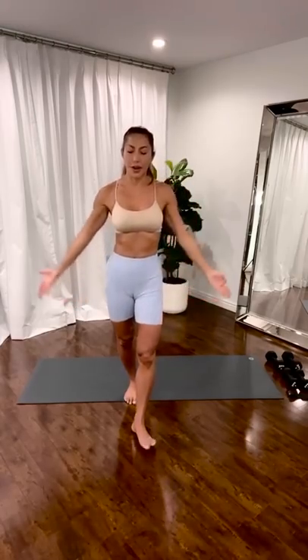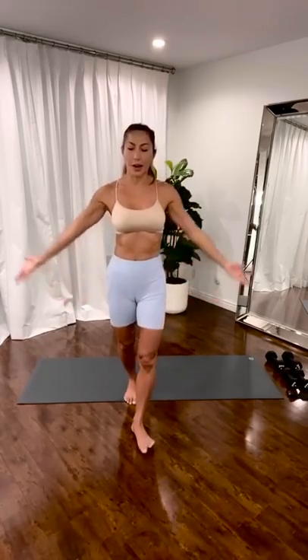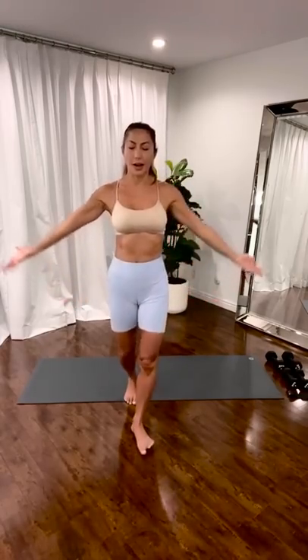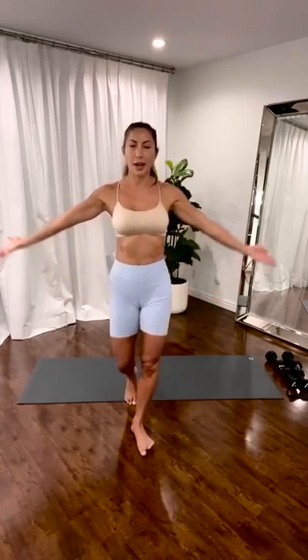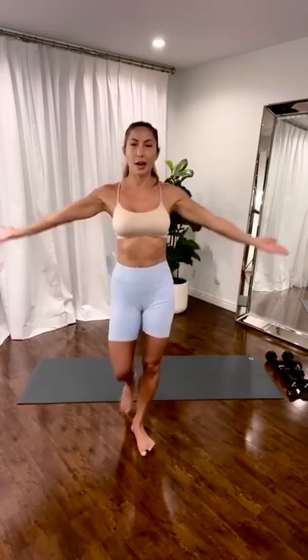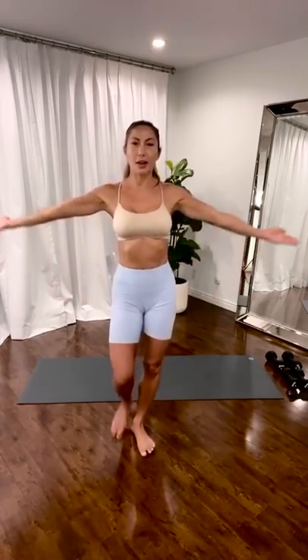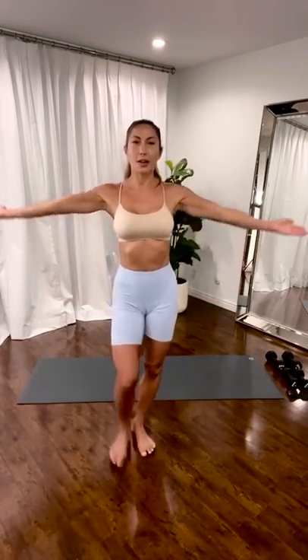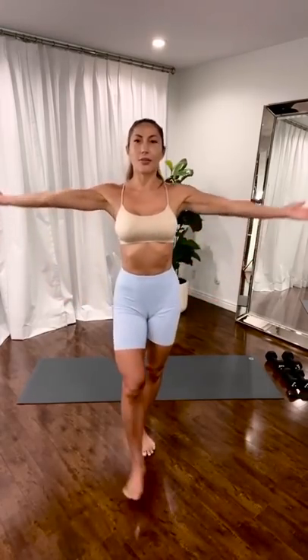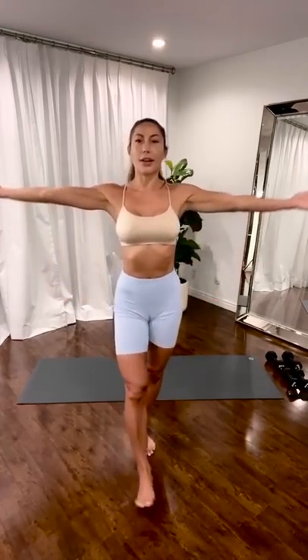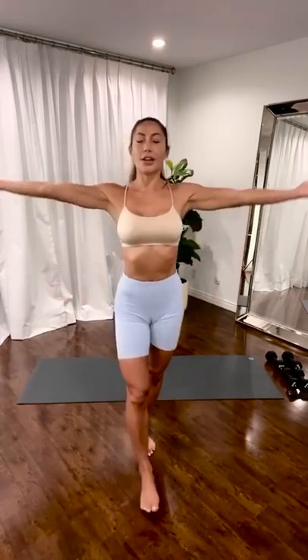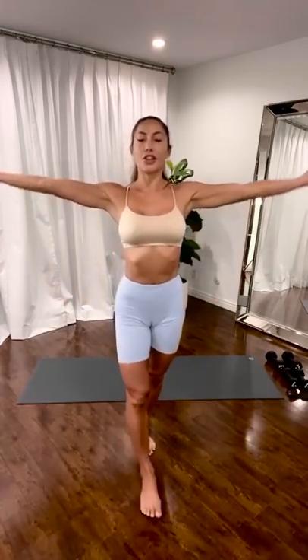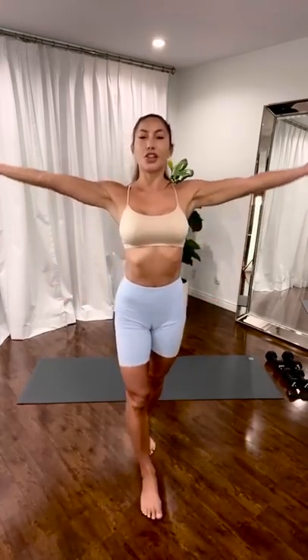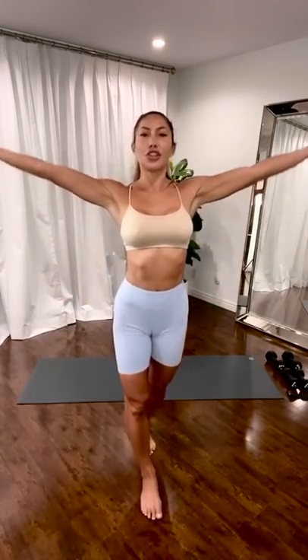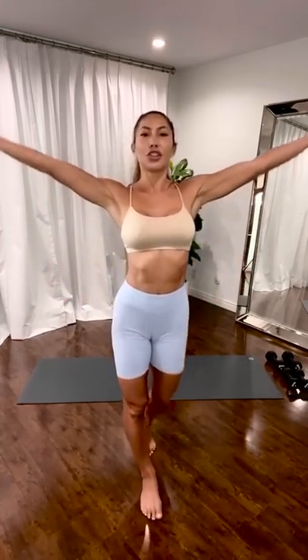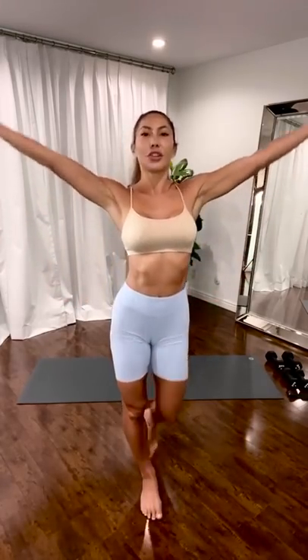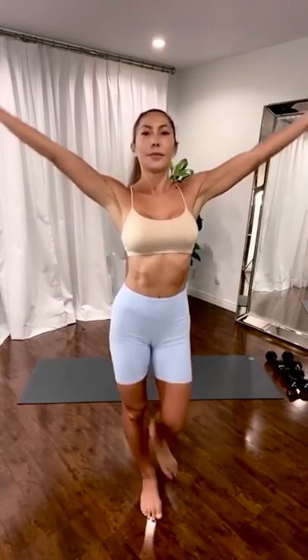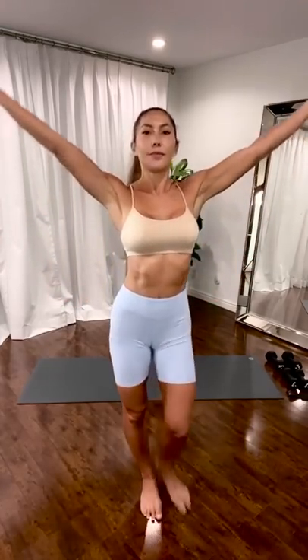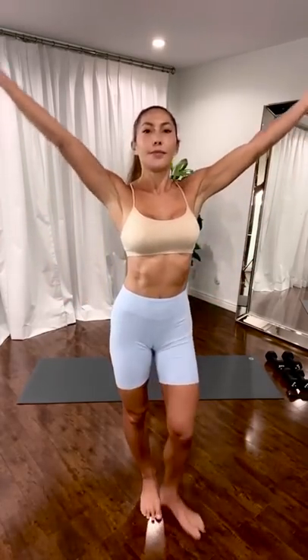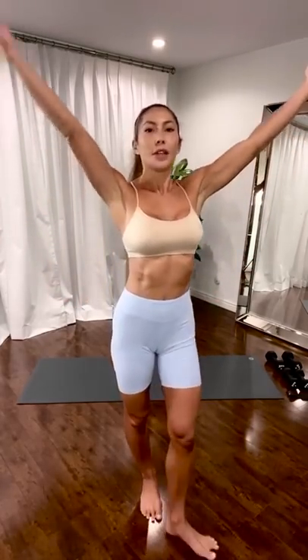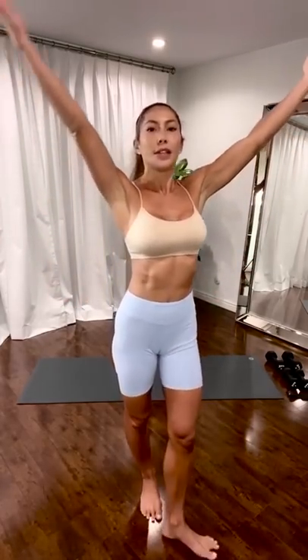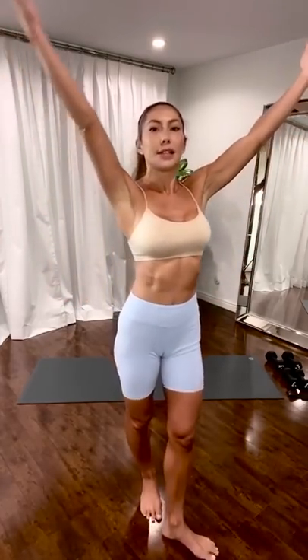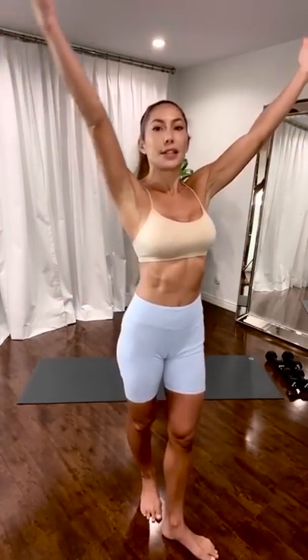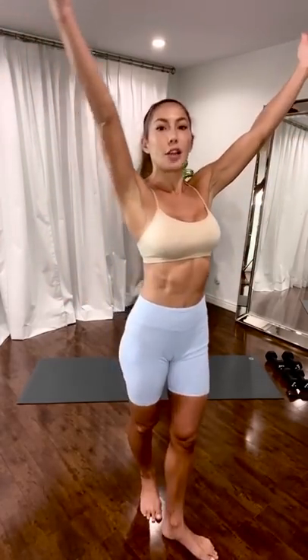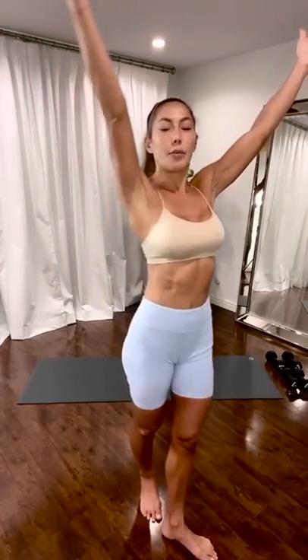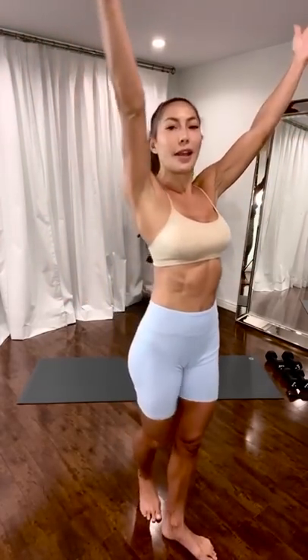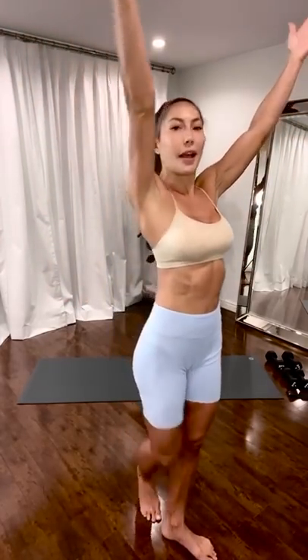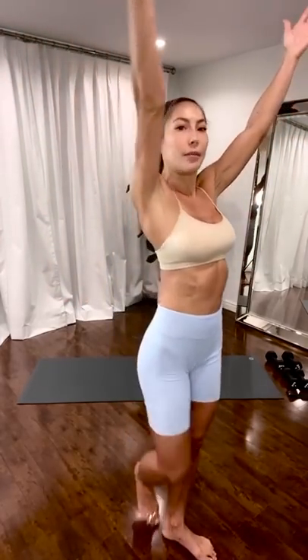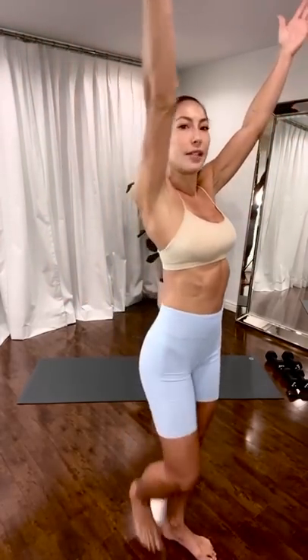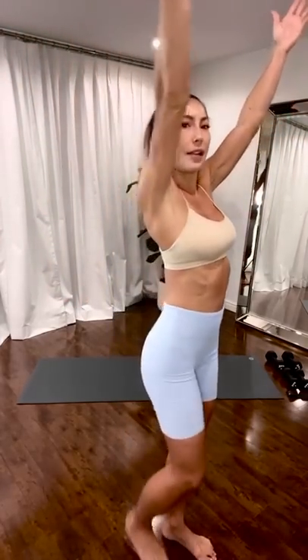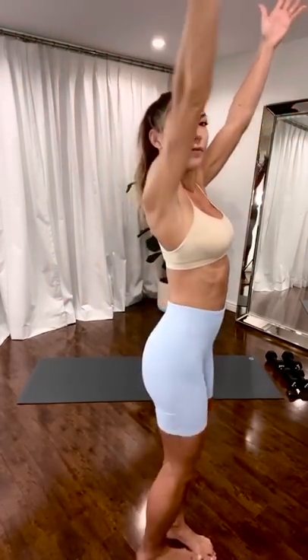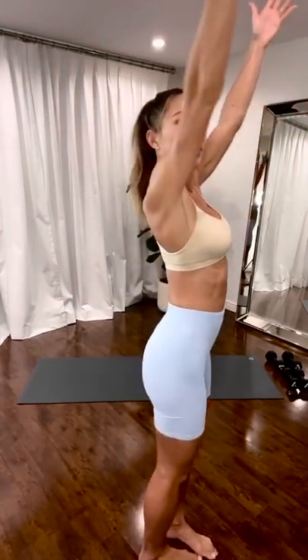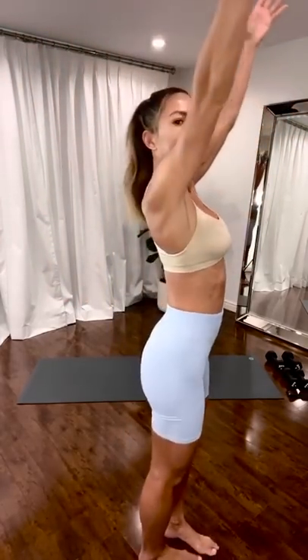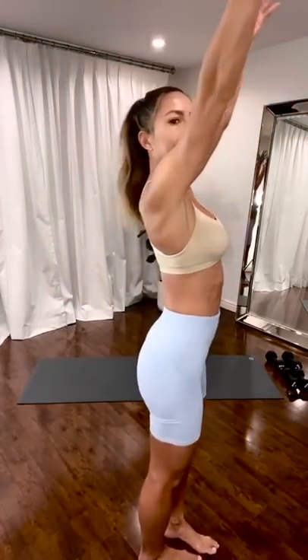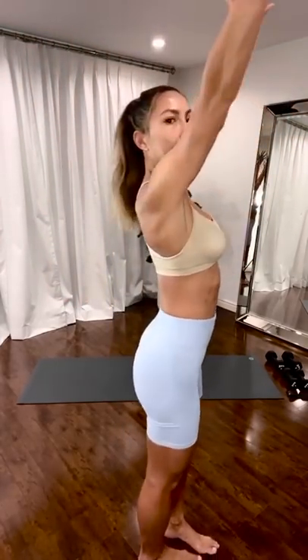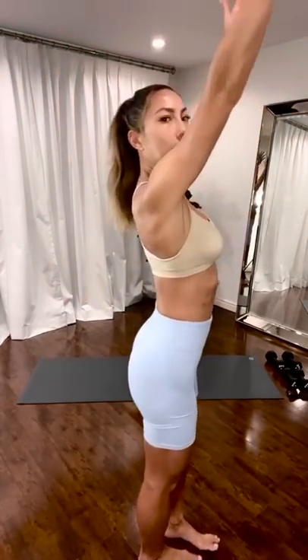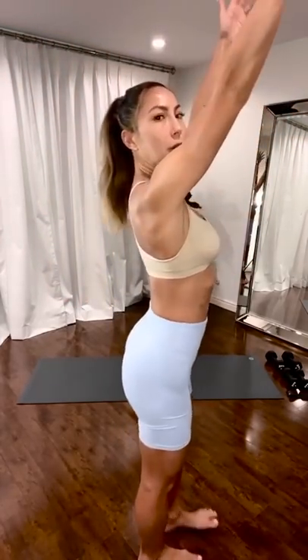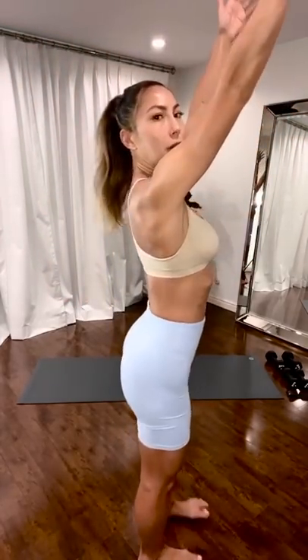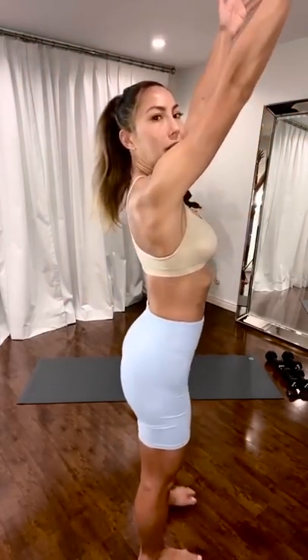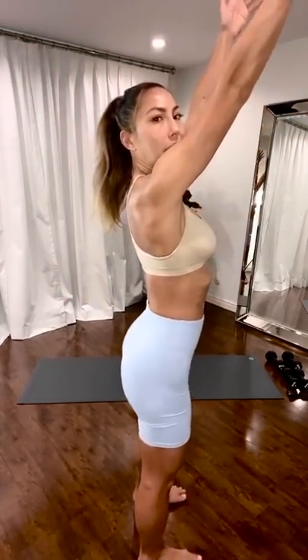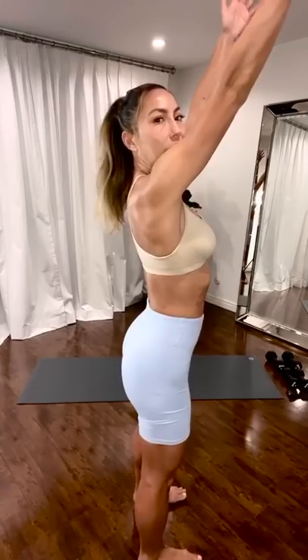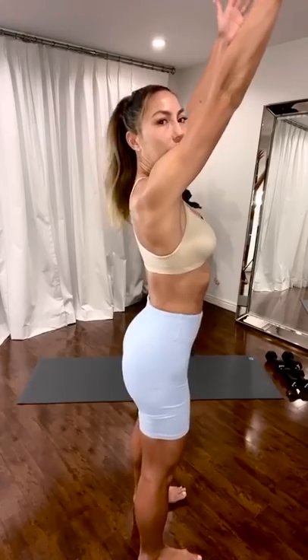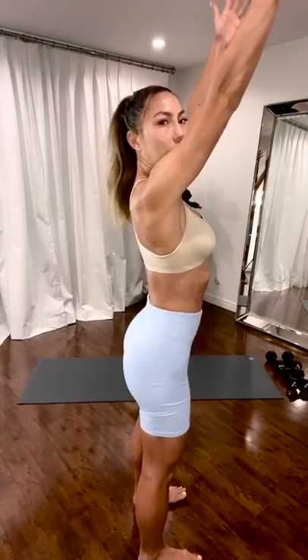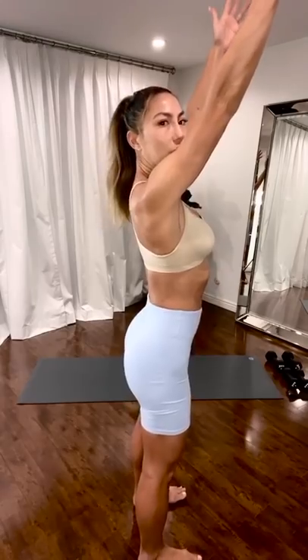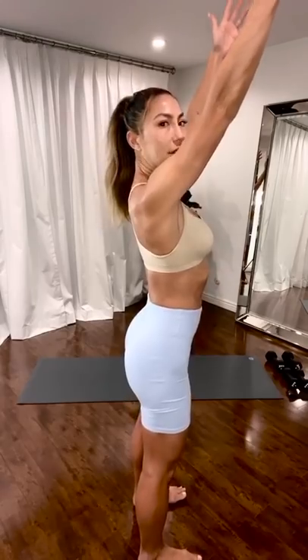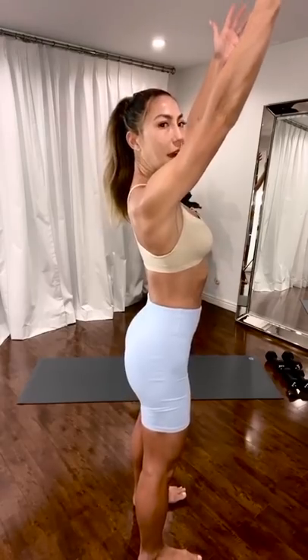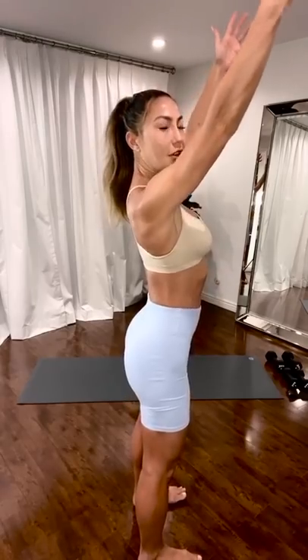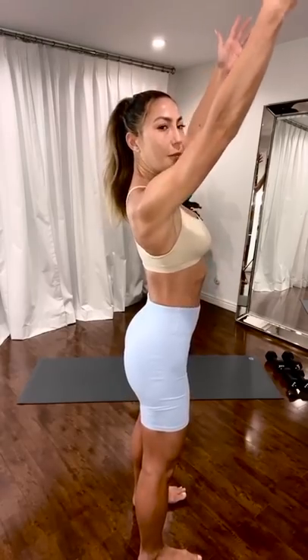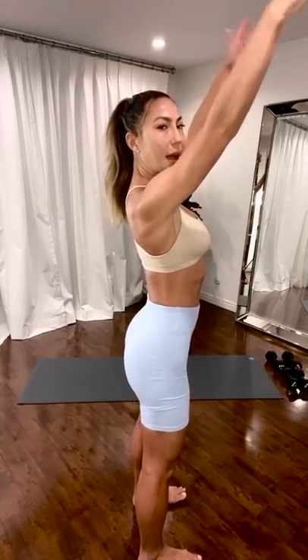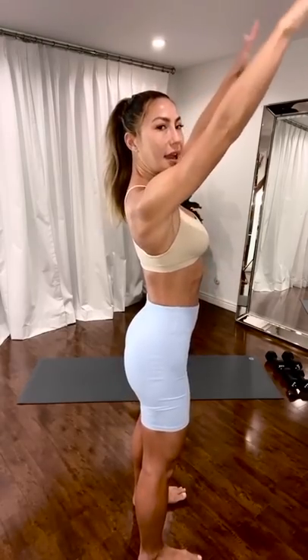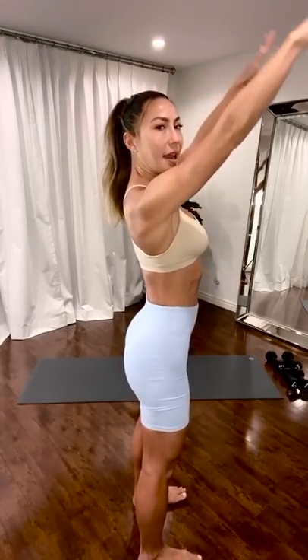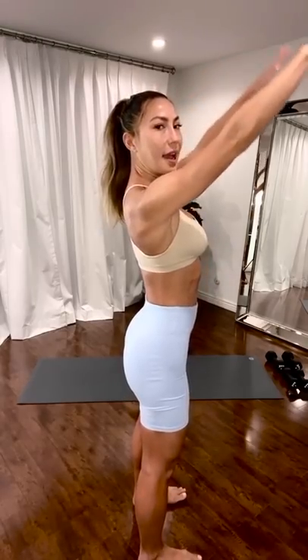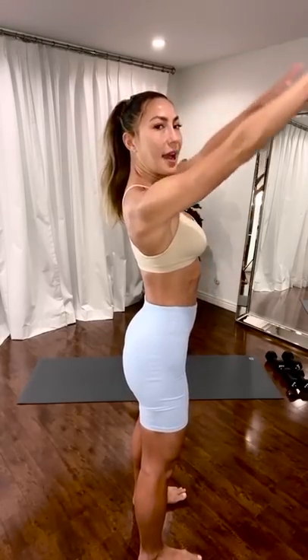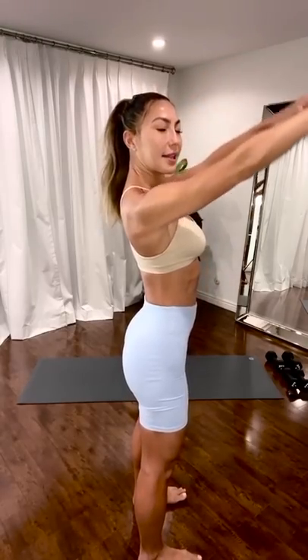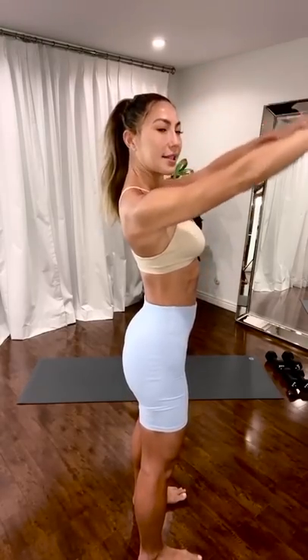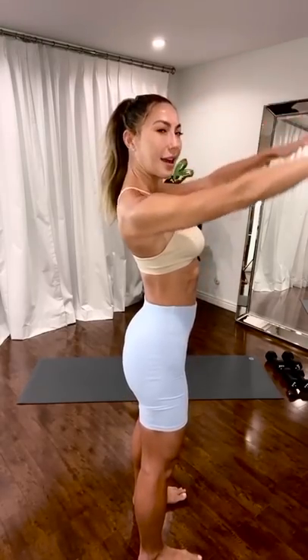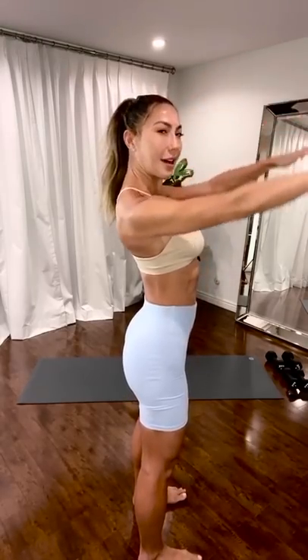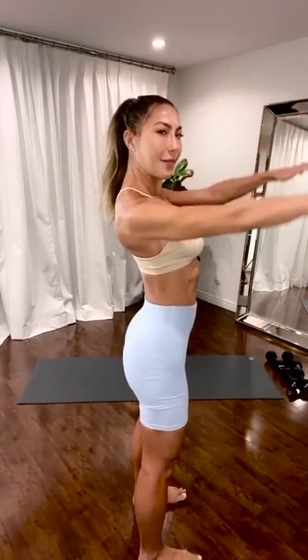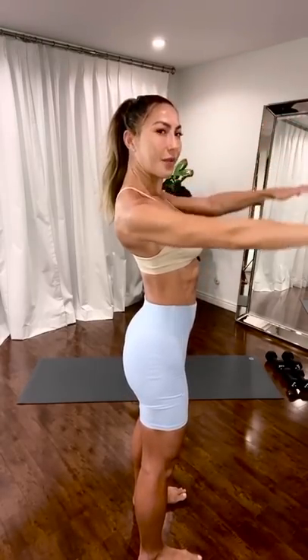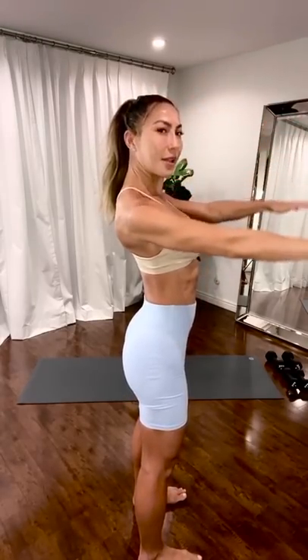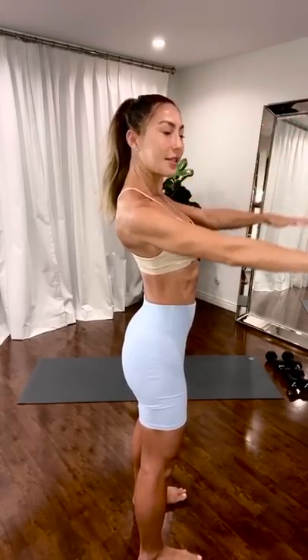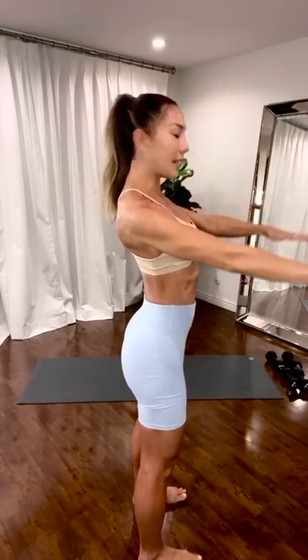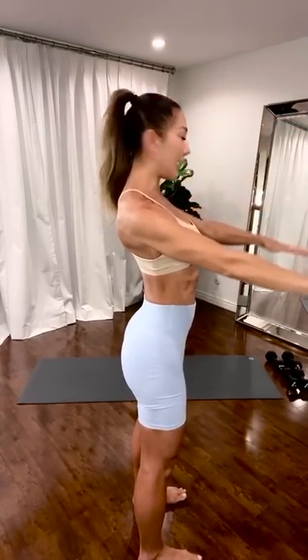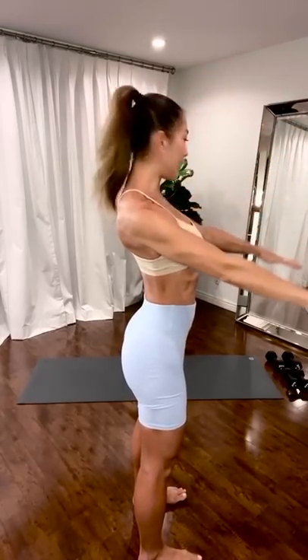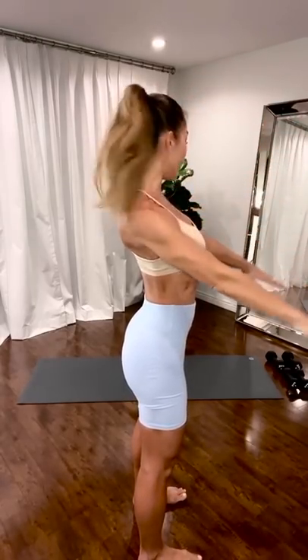Inhale. Reach. Scoop the arms in. Plug your shoulders down your back. Exhale. Stand tall.